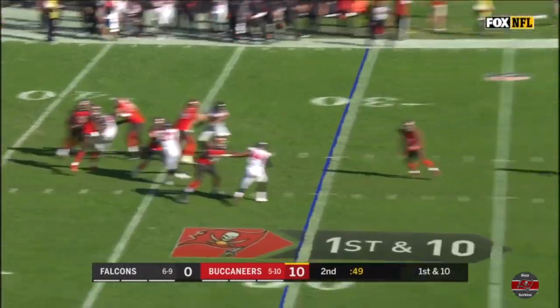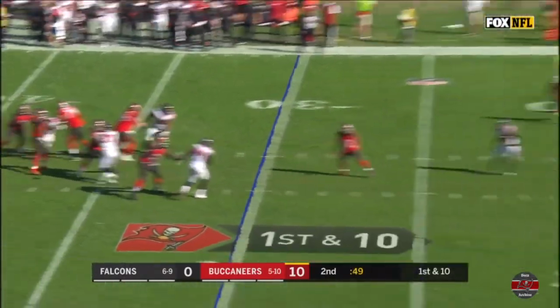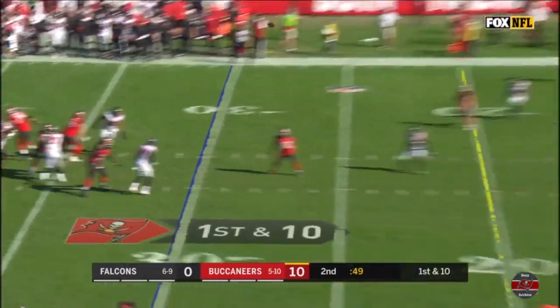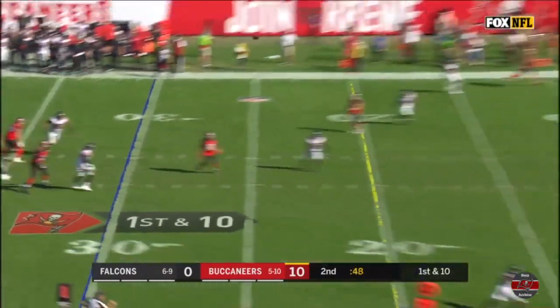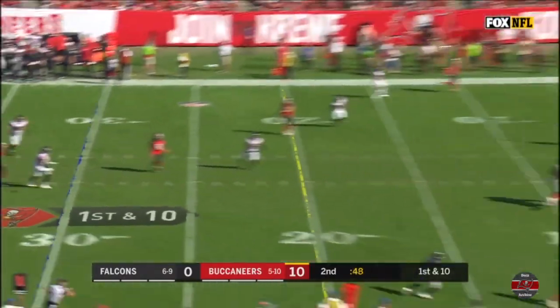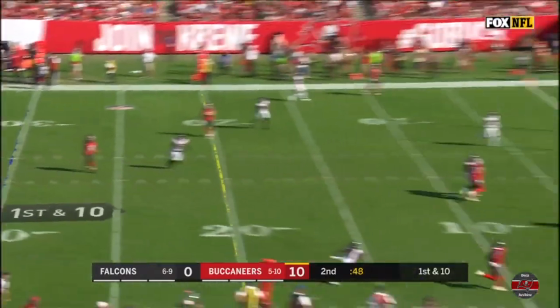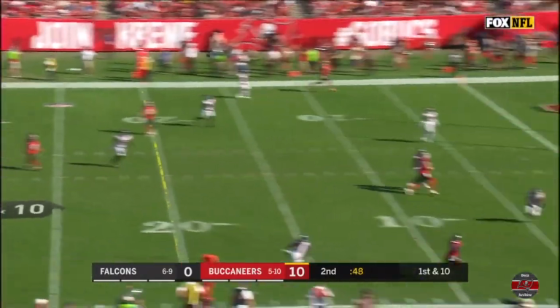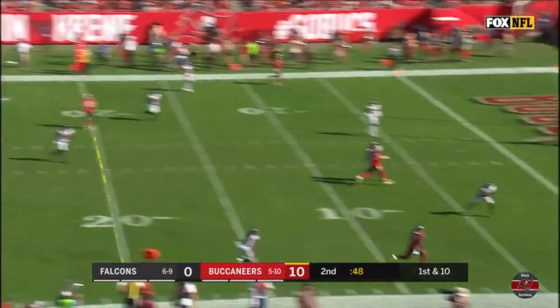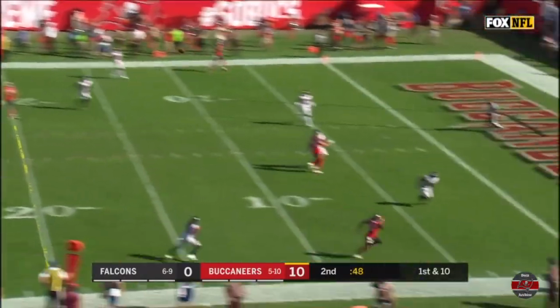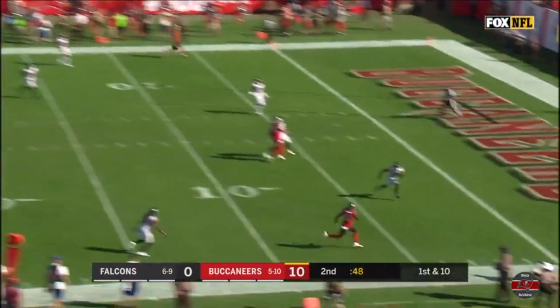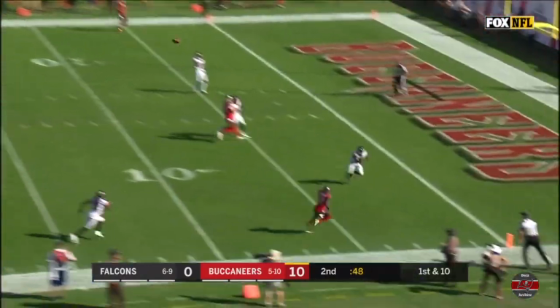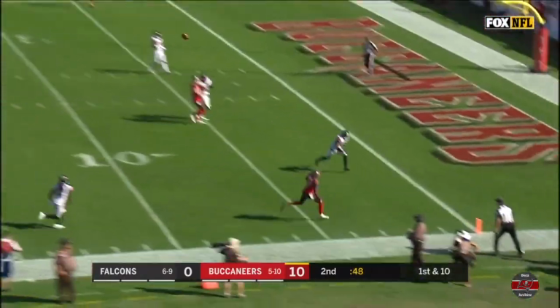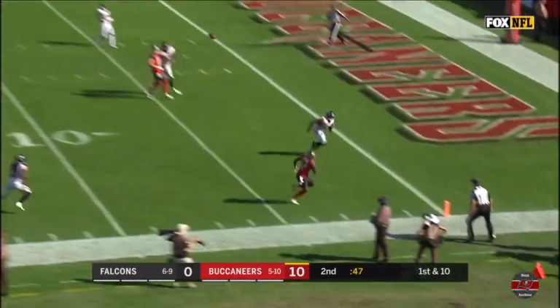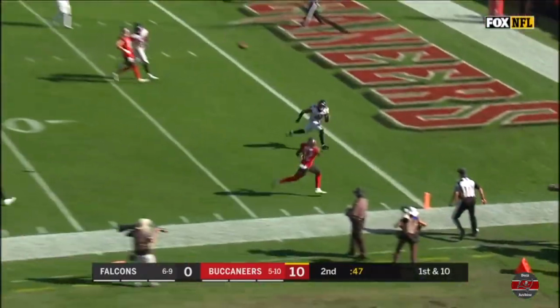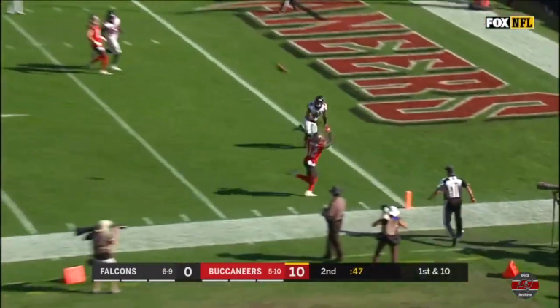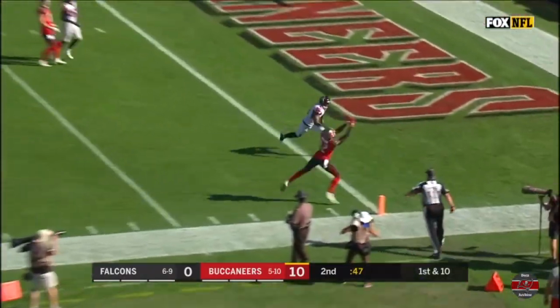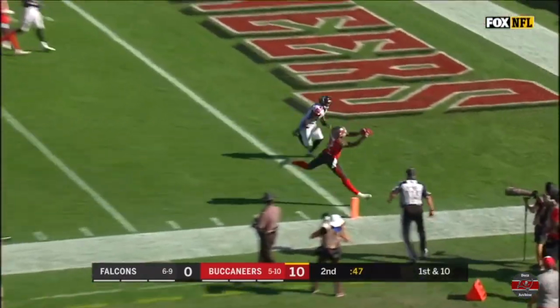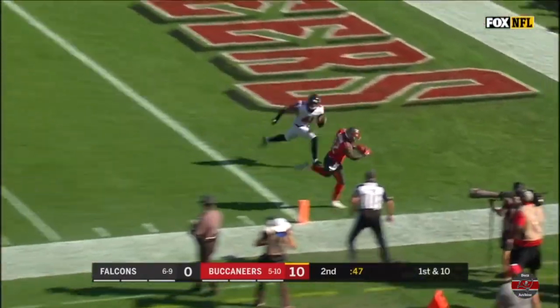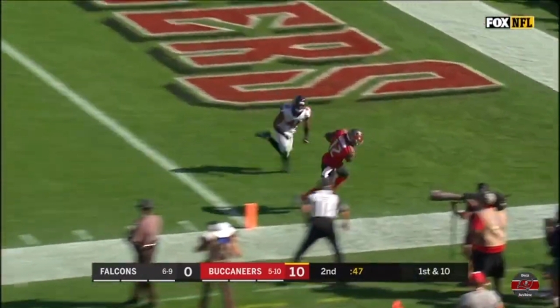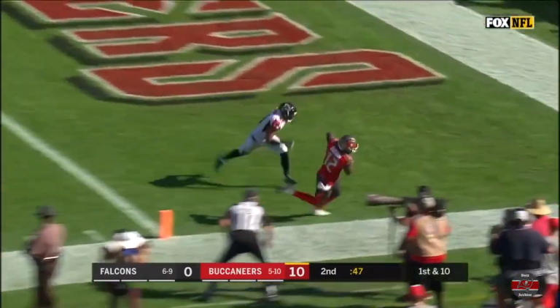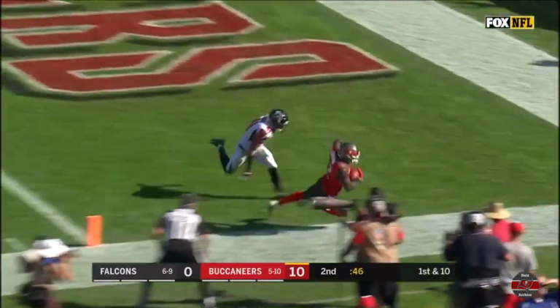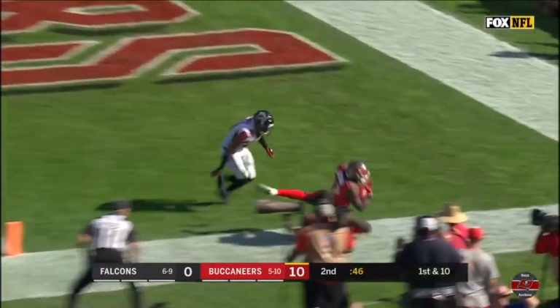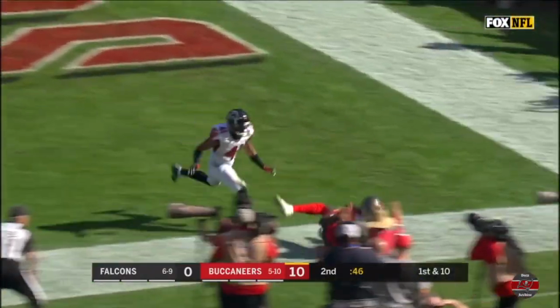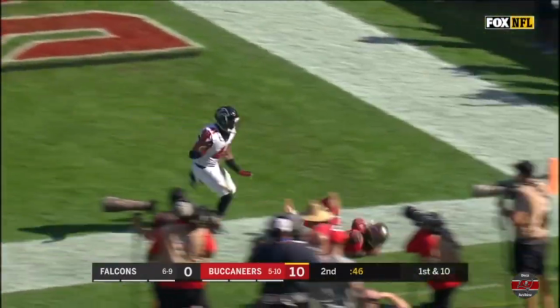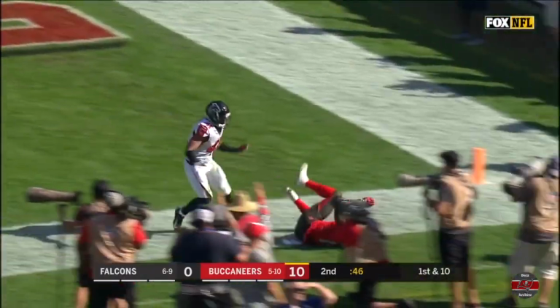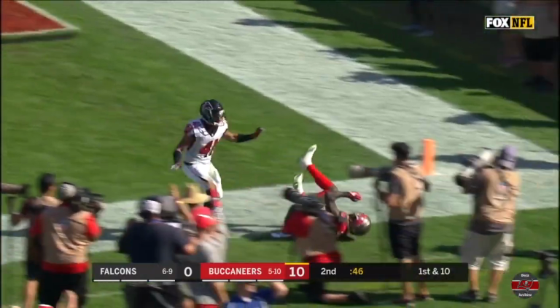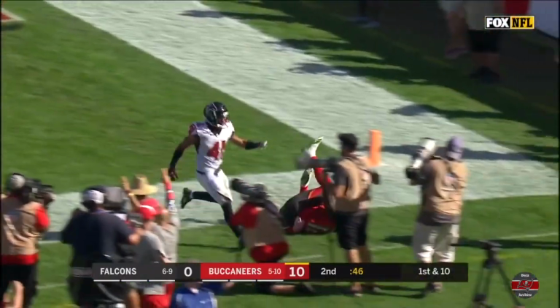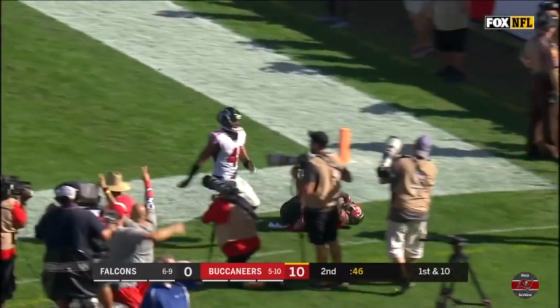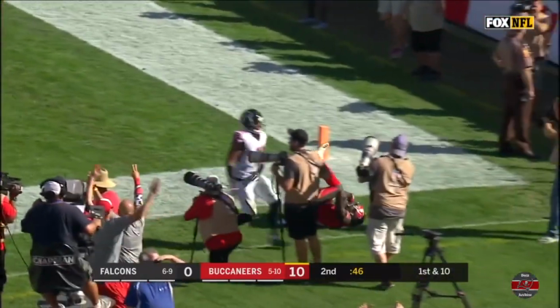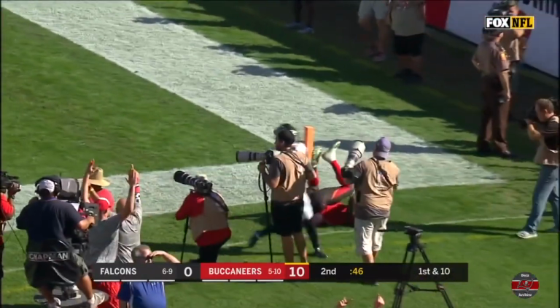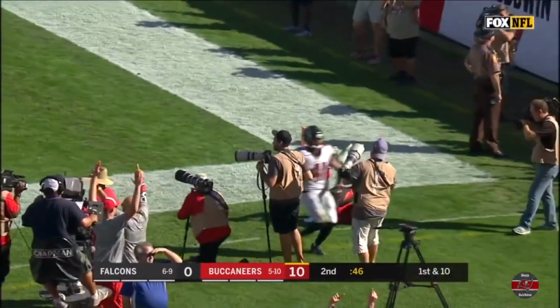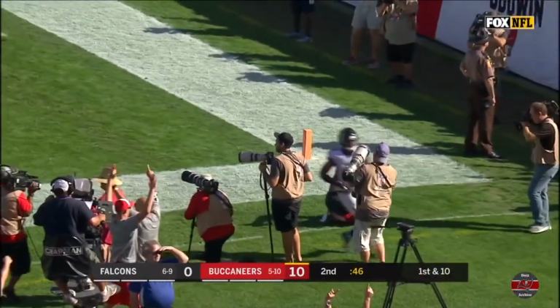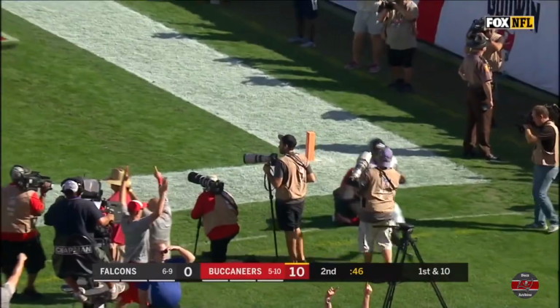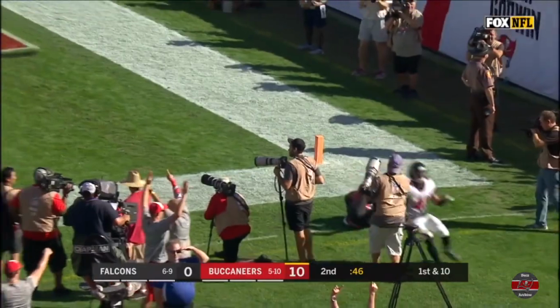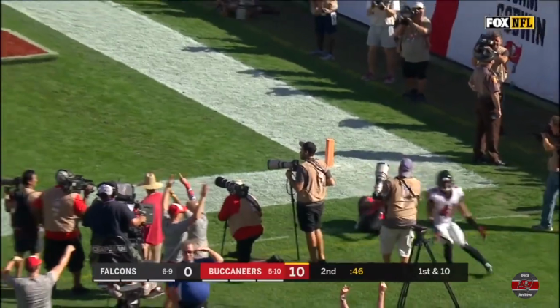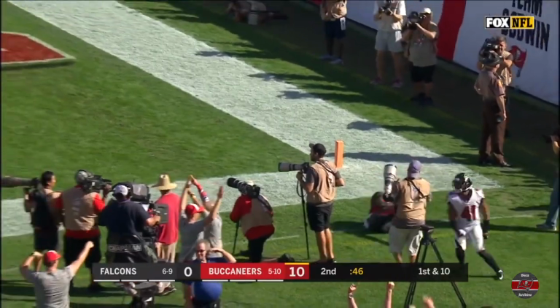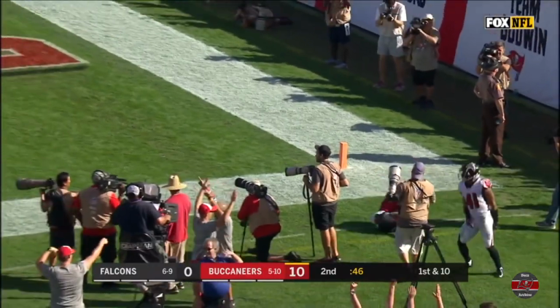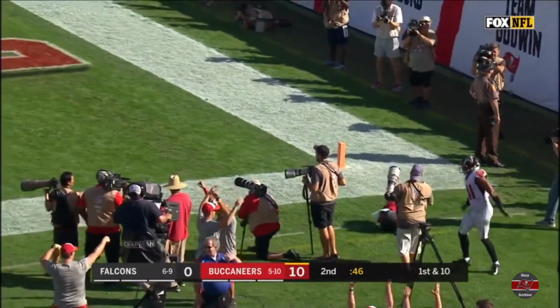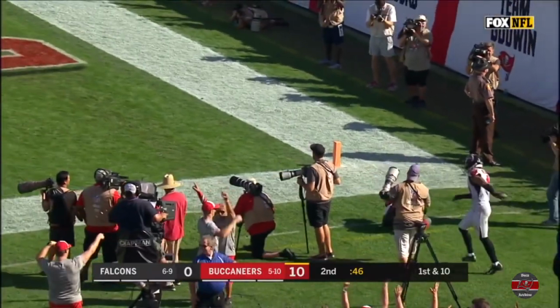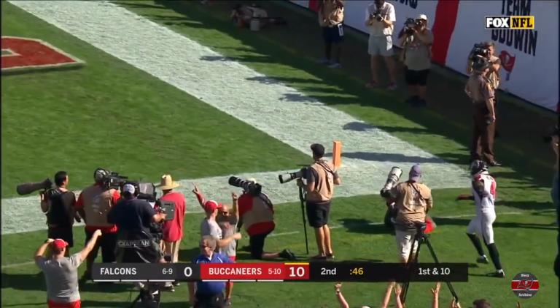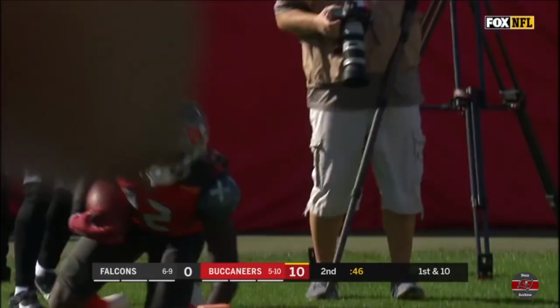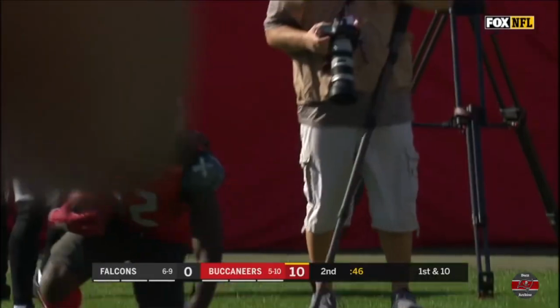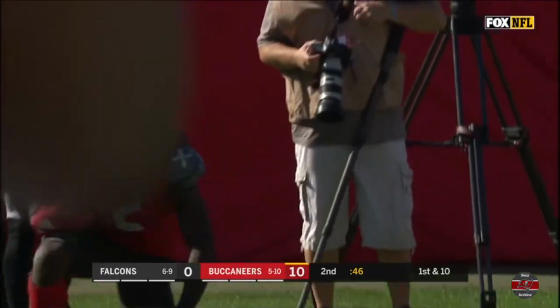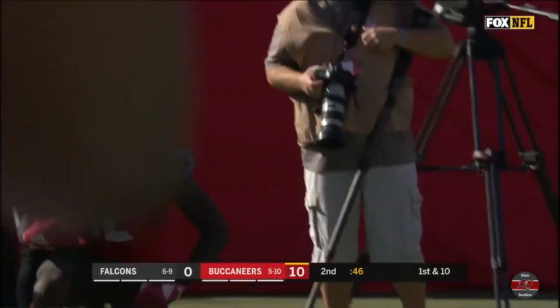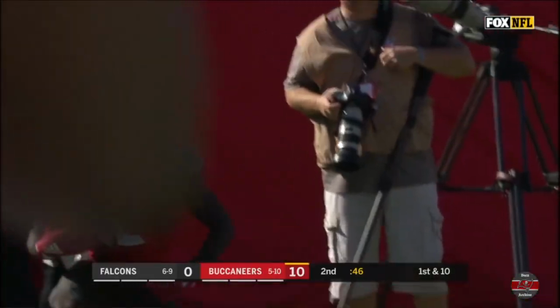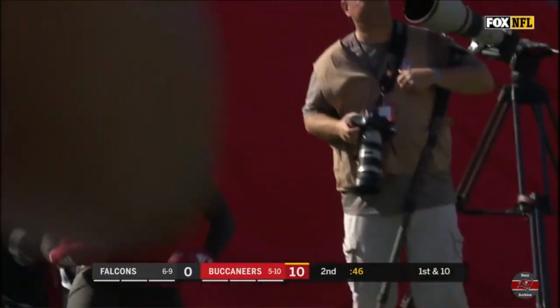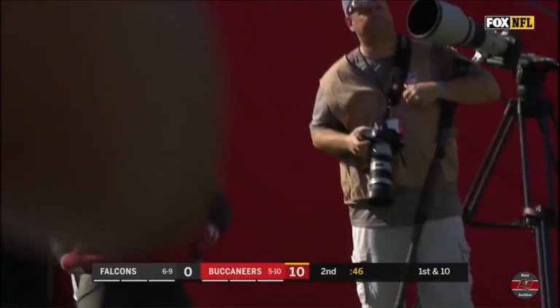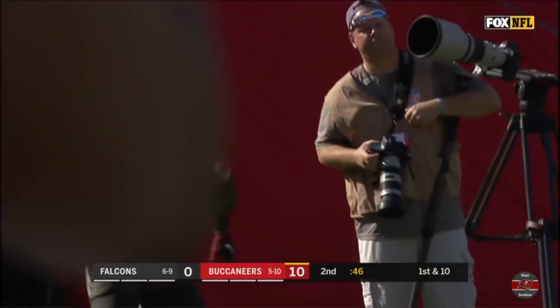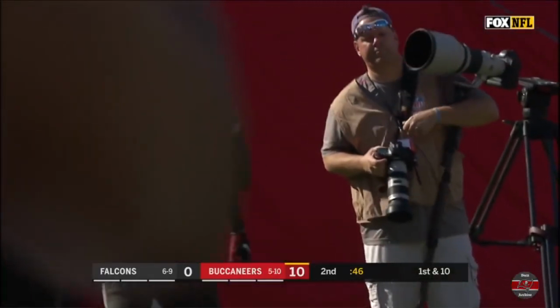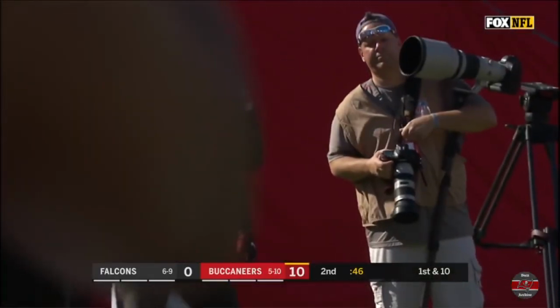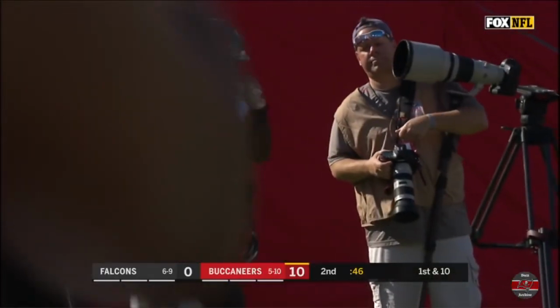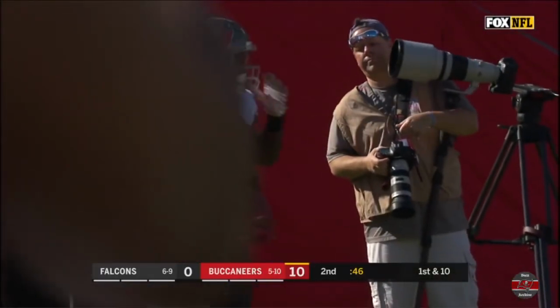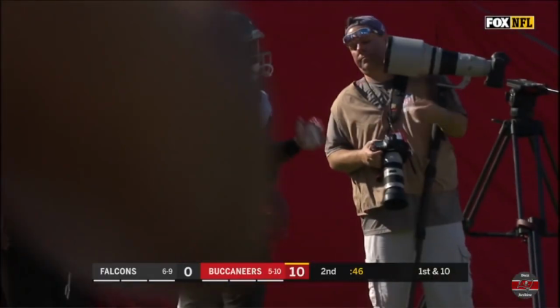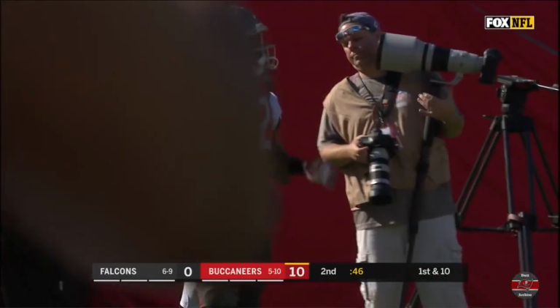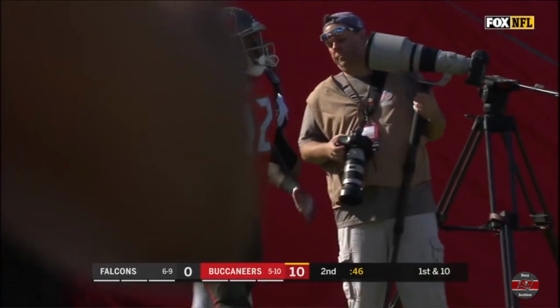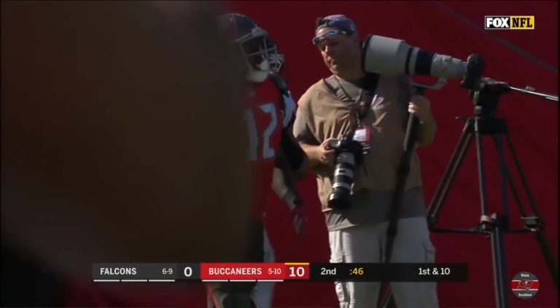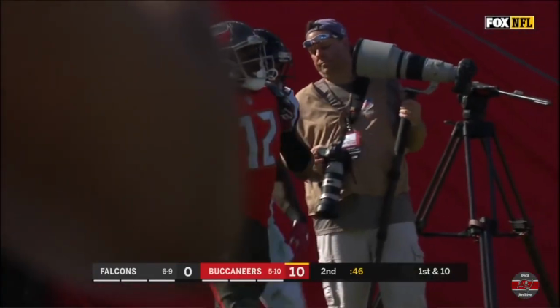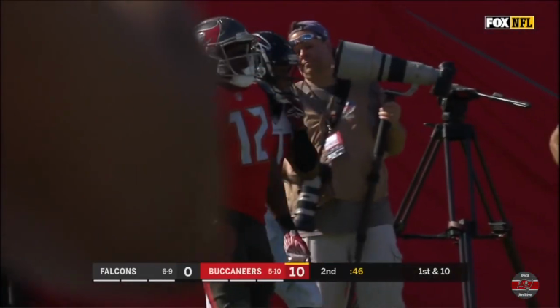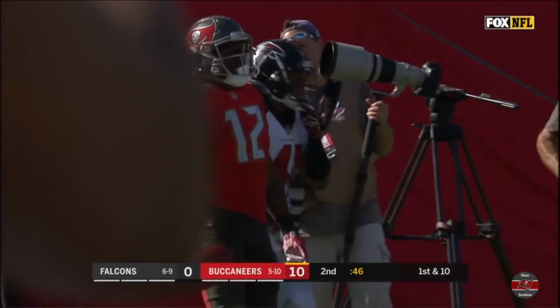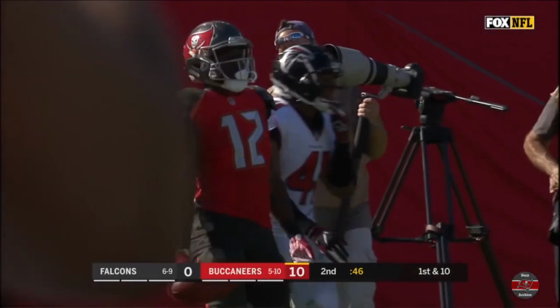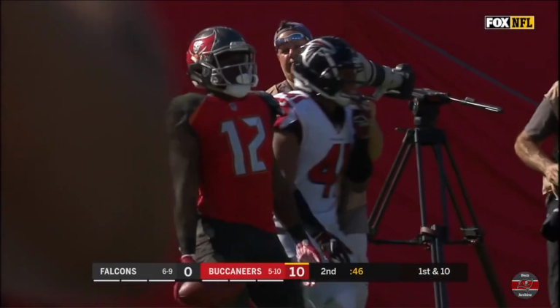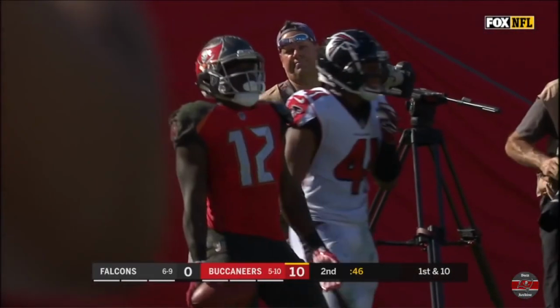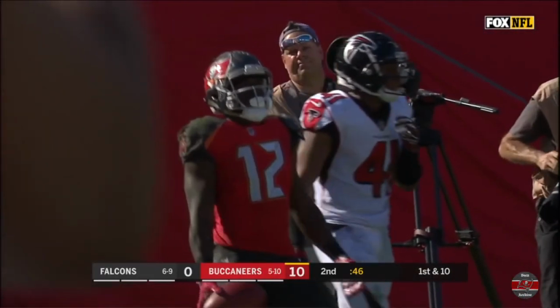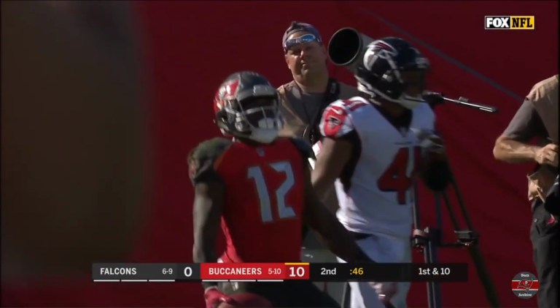And Winston going to the end zone. And it's caught. Signal. Touchdown, Chris Godwin.